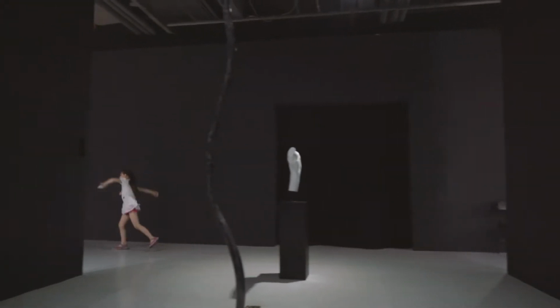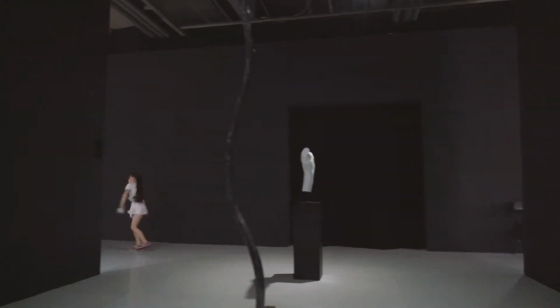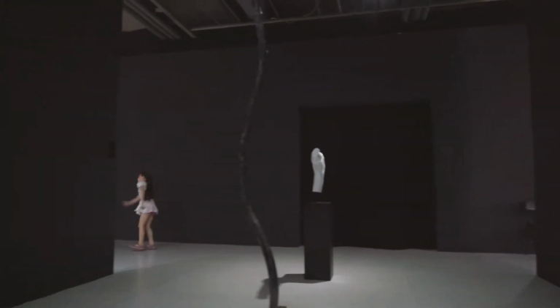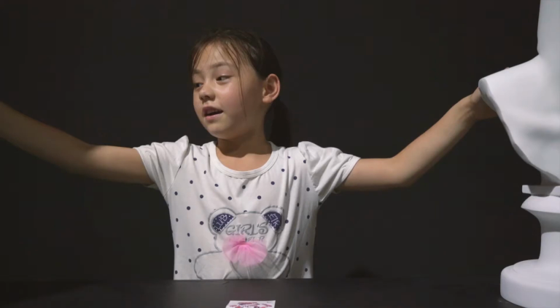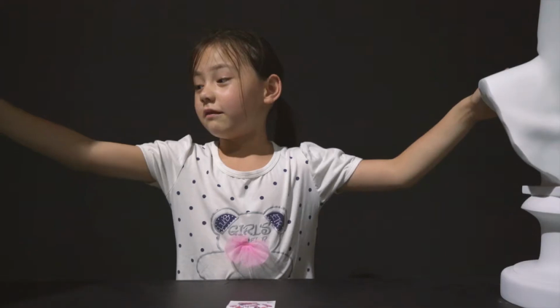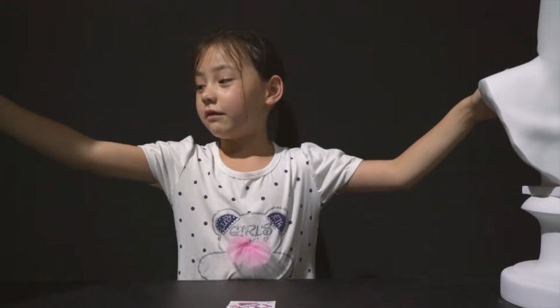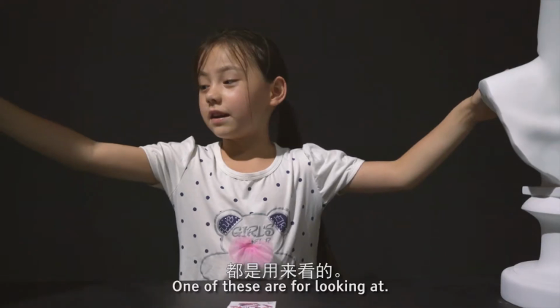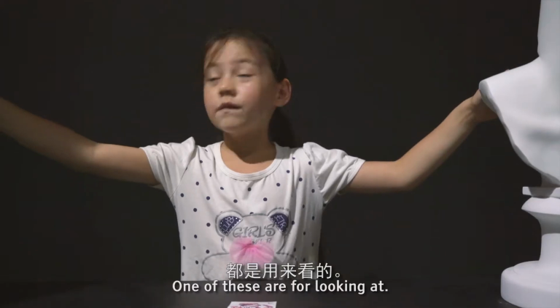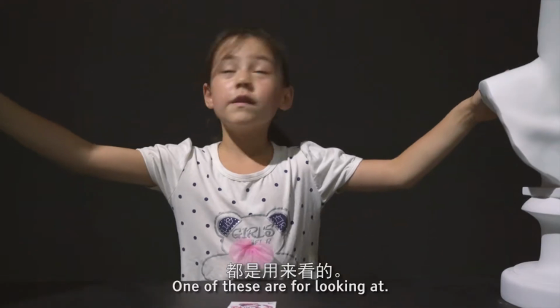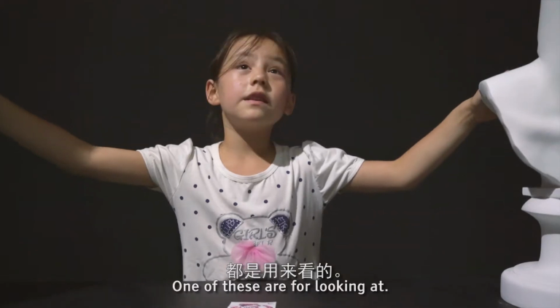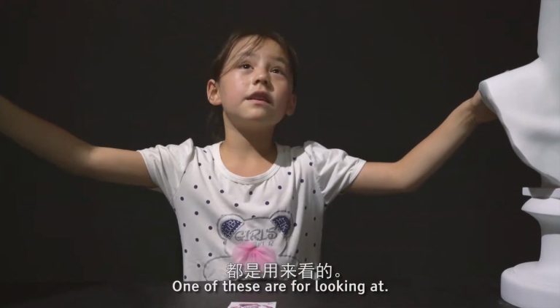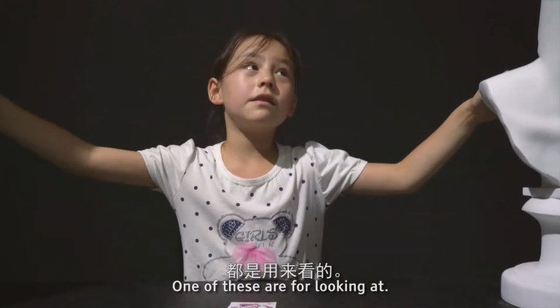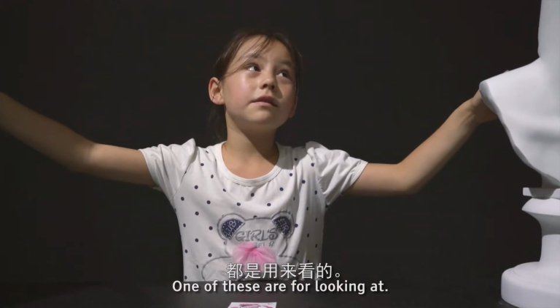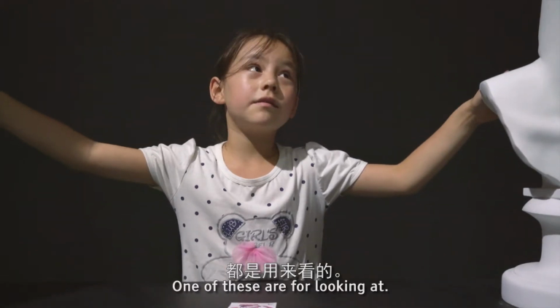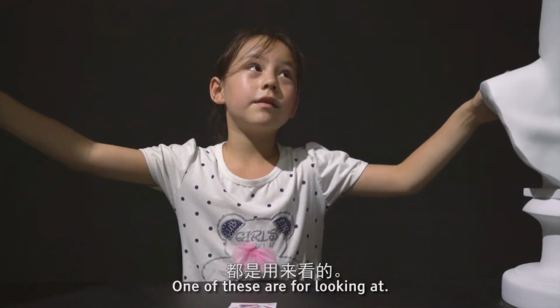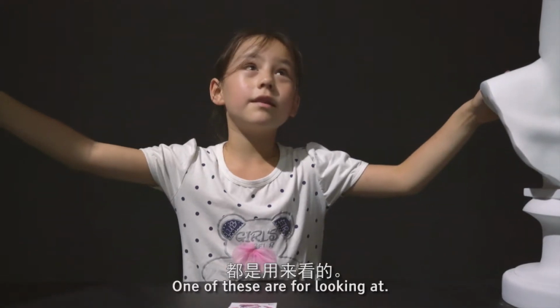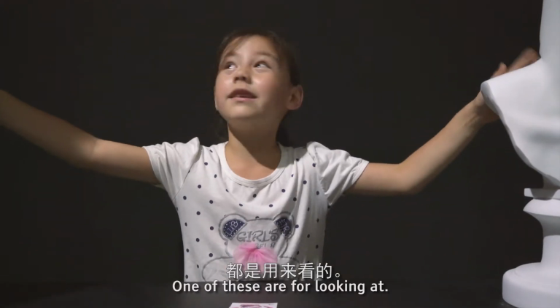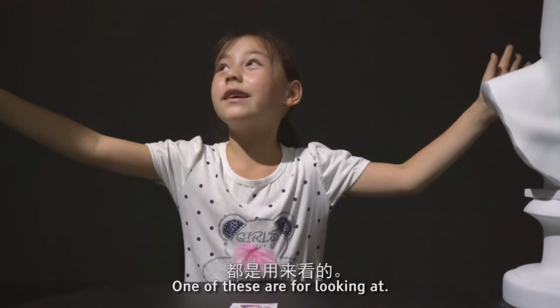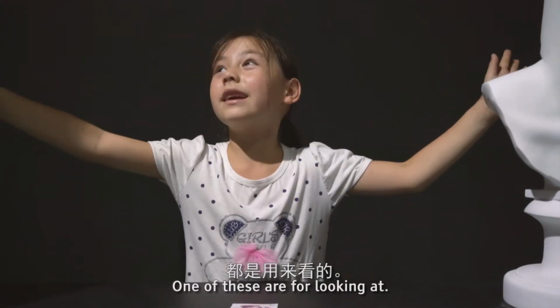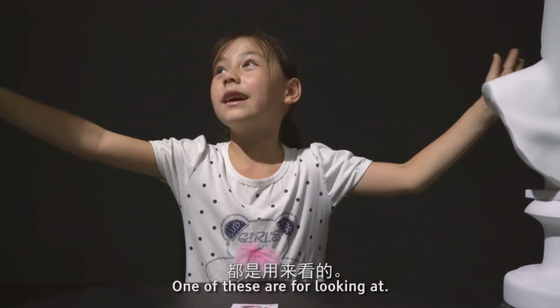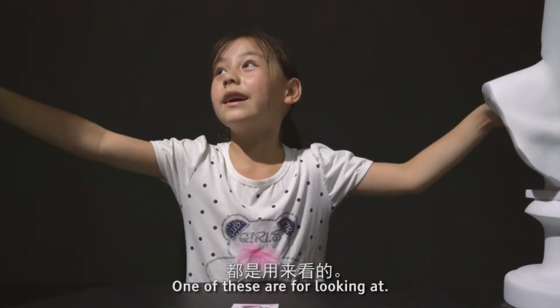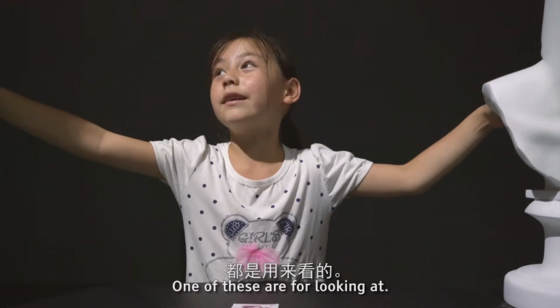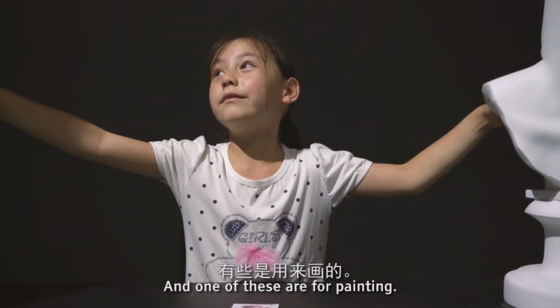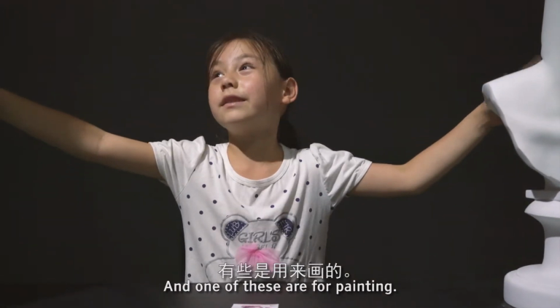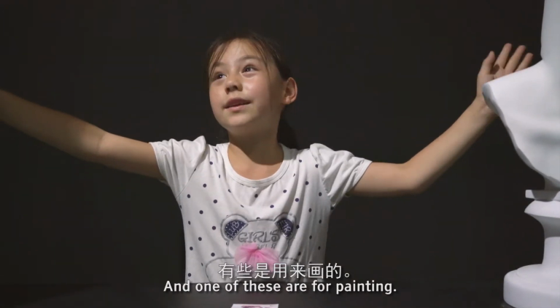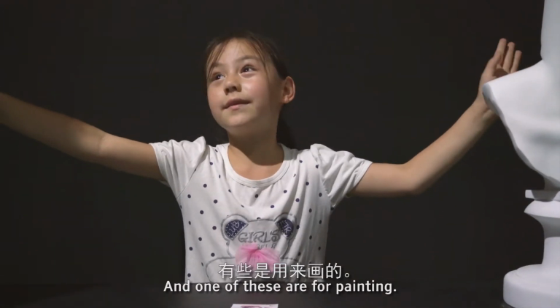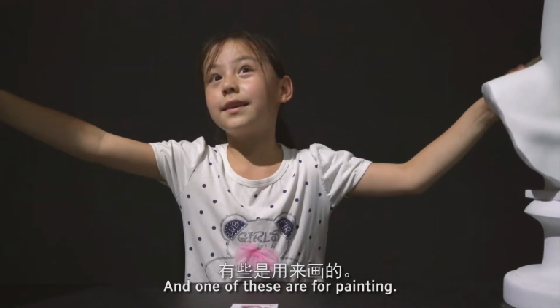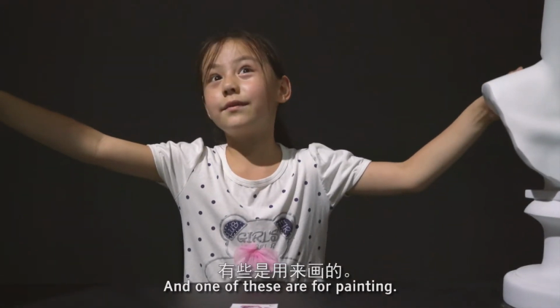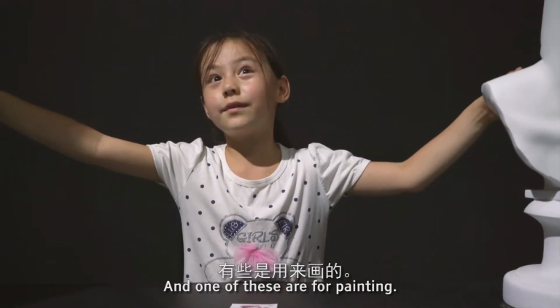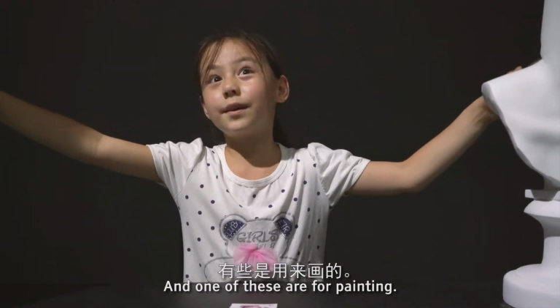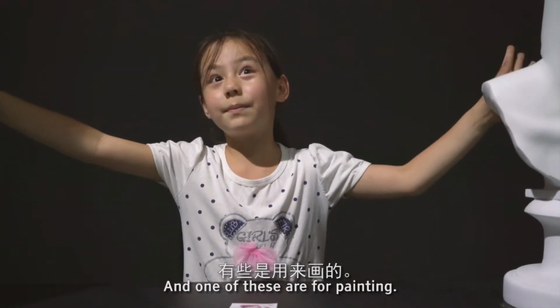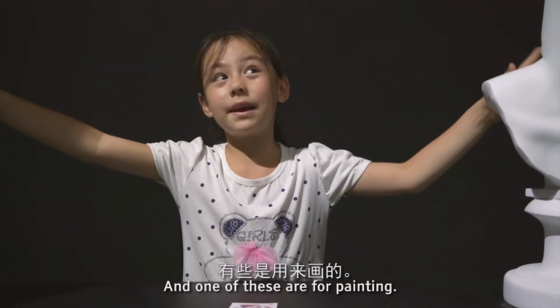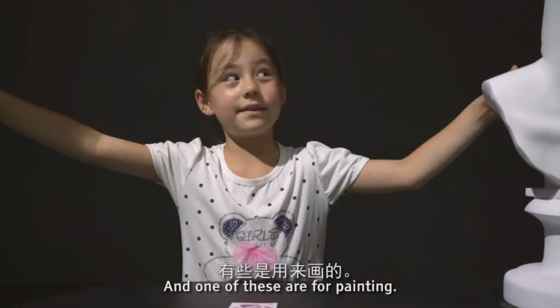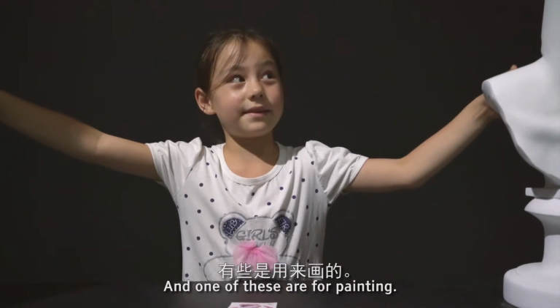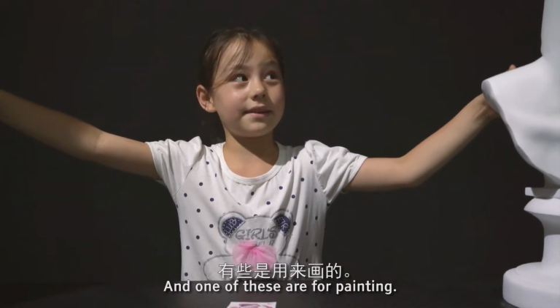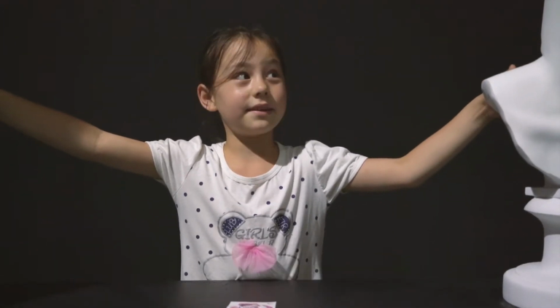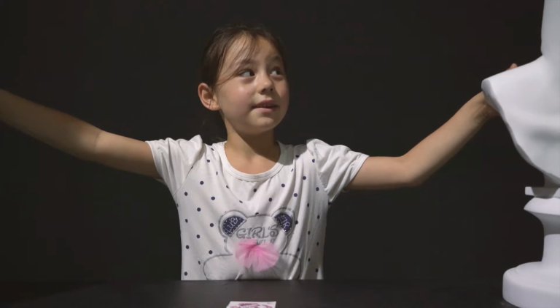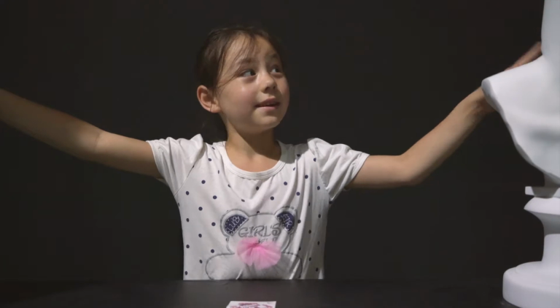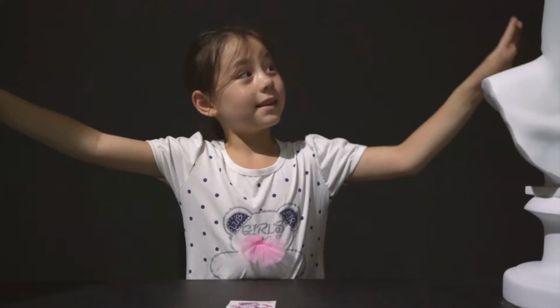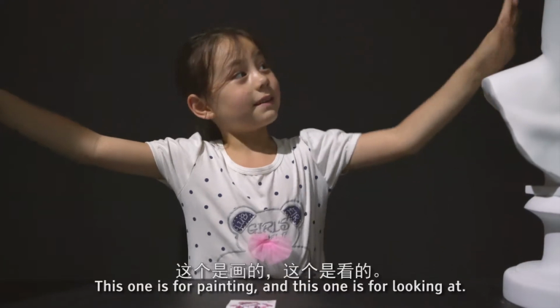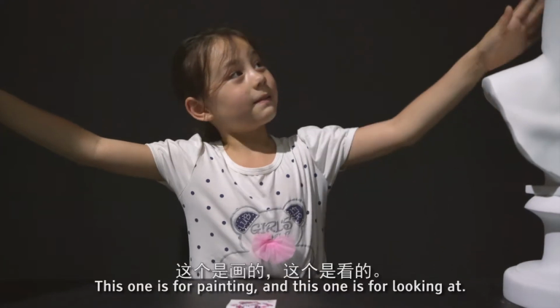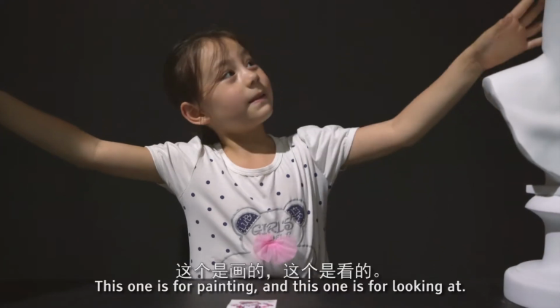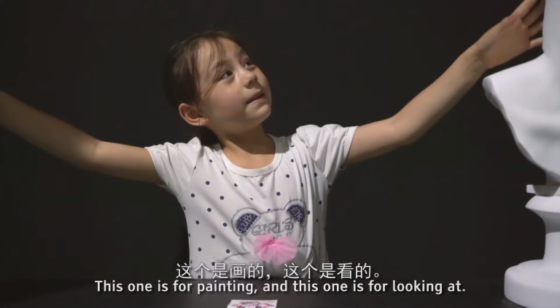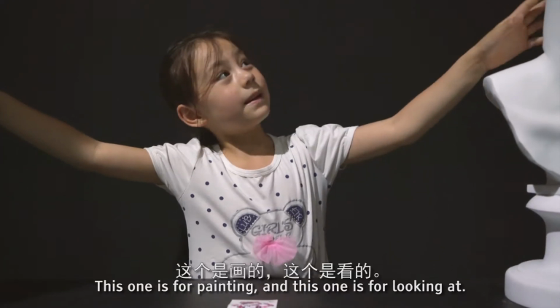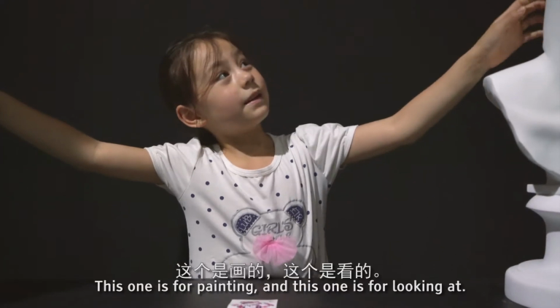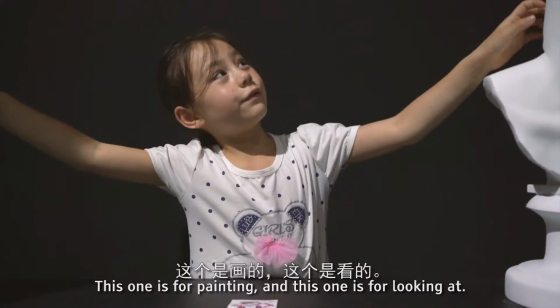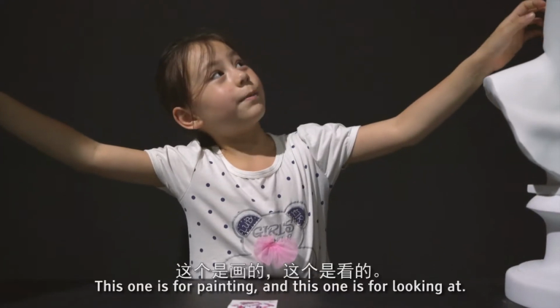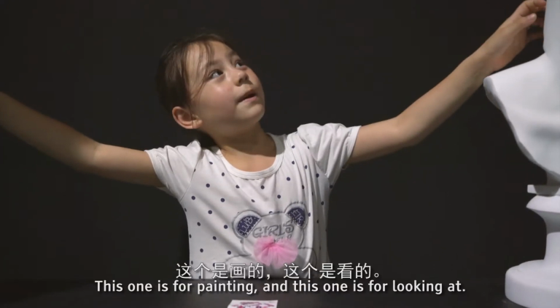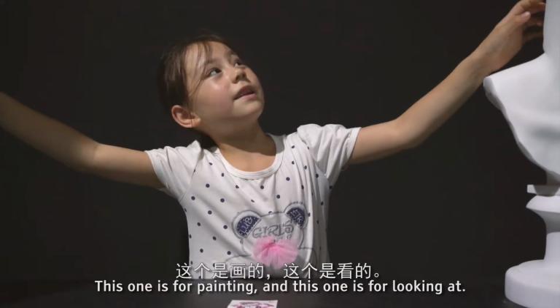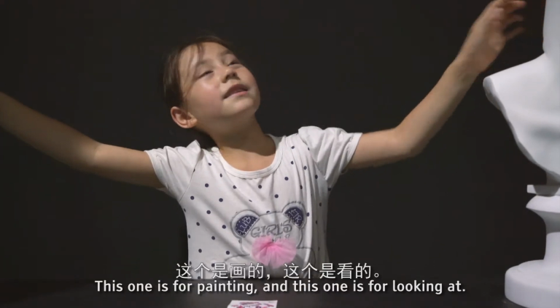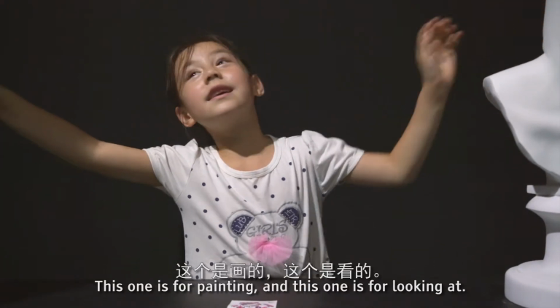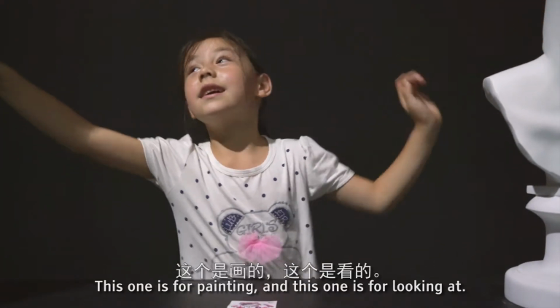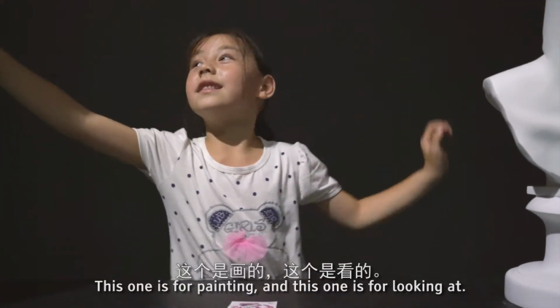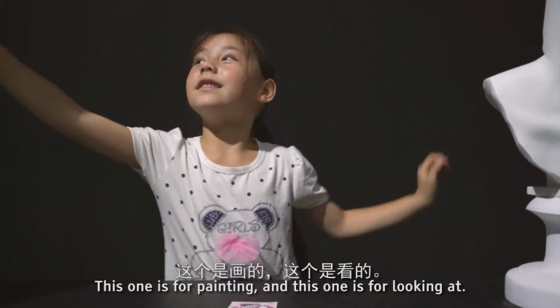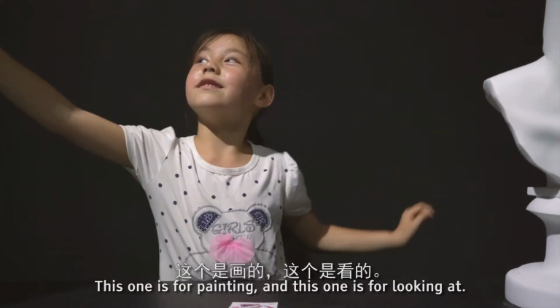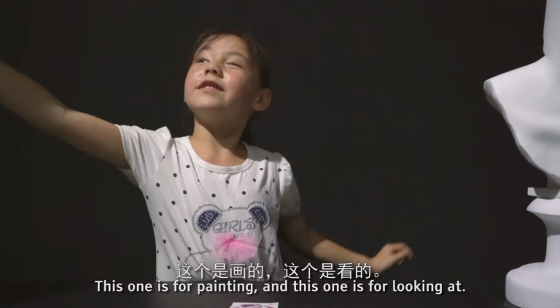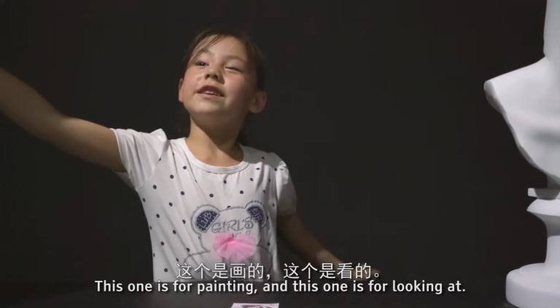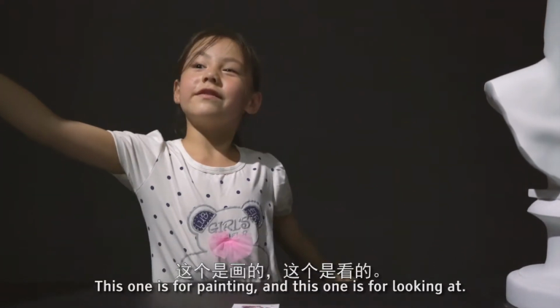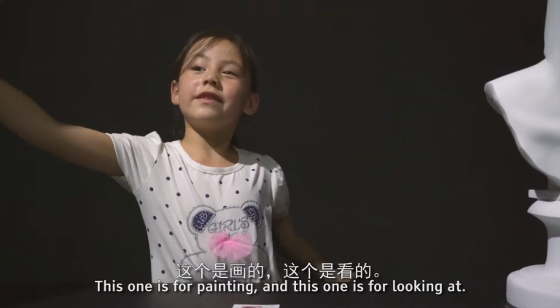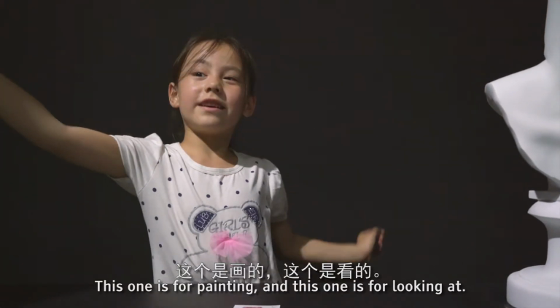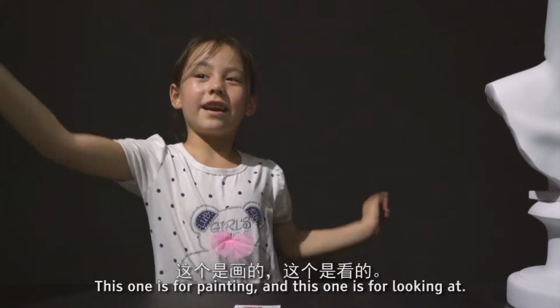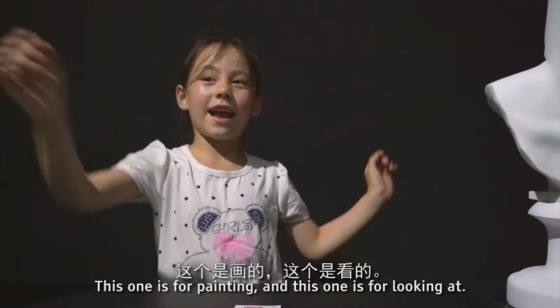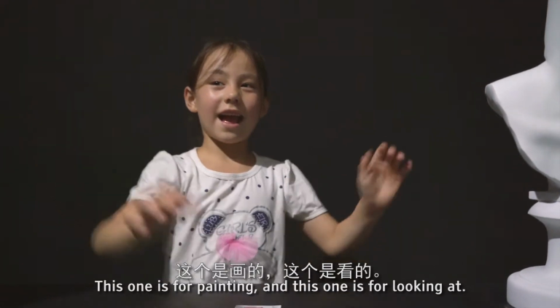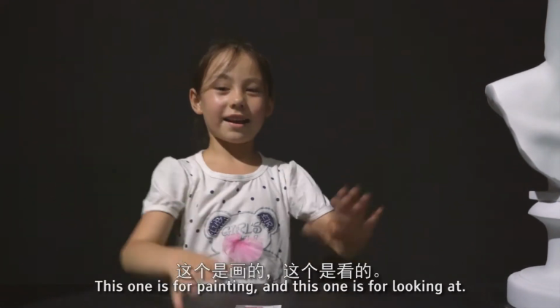One of these is for looking at and one of these is for painting. This one is for painting and this one is for looking at.